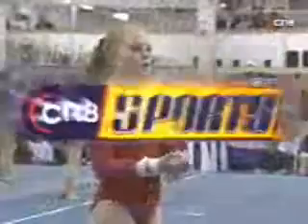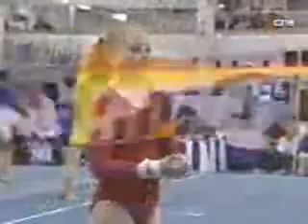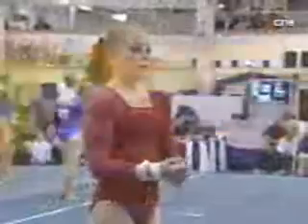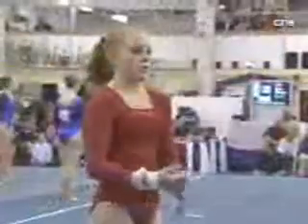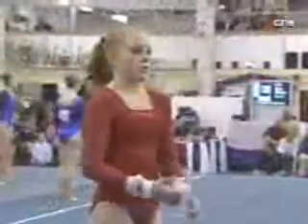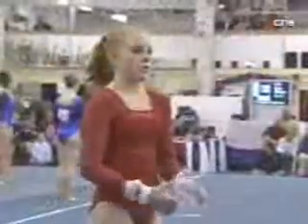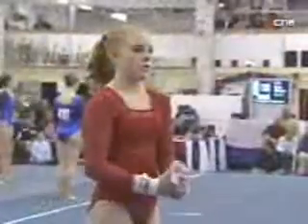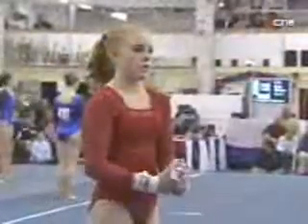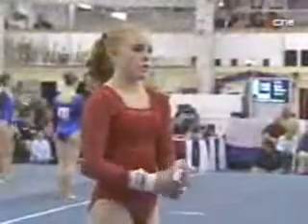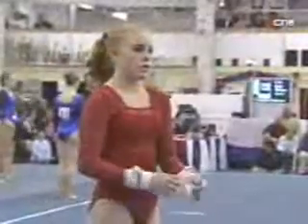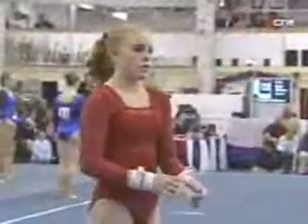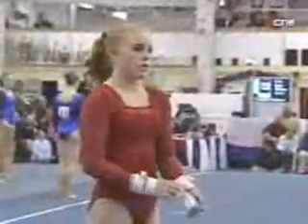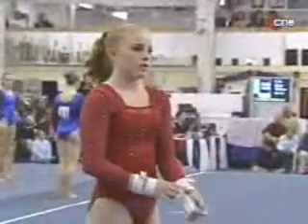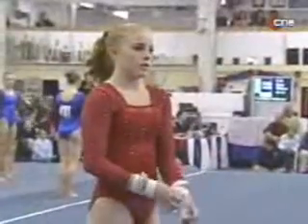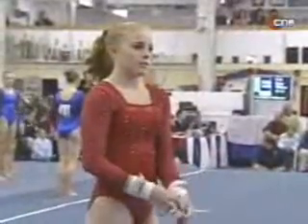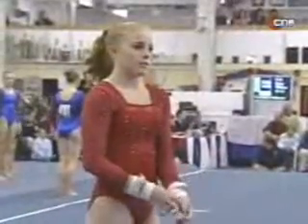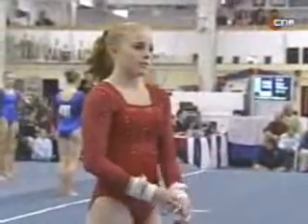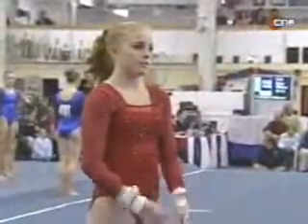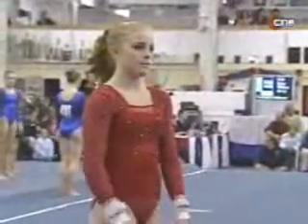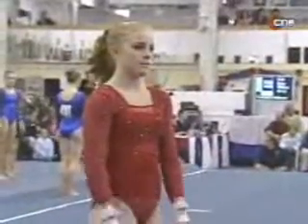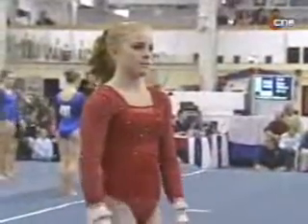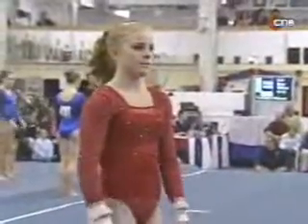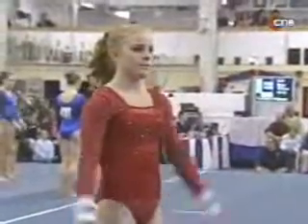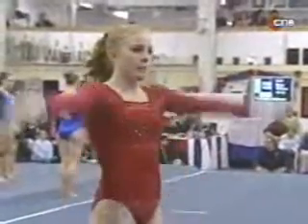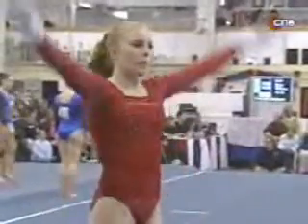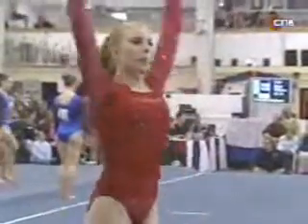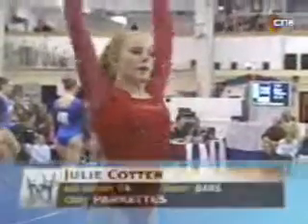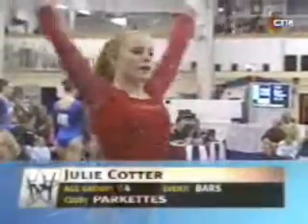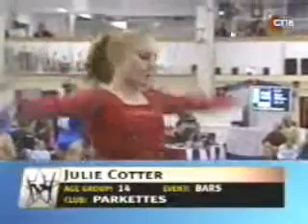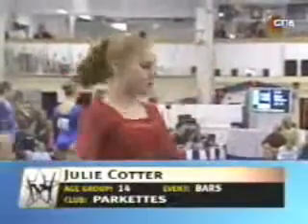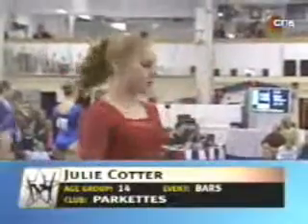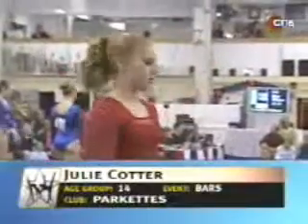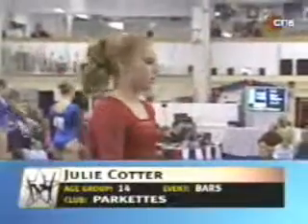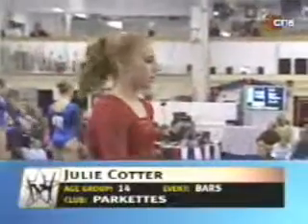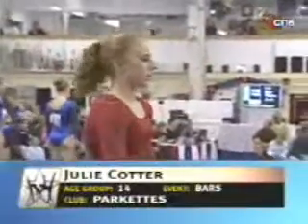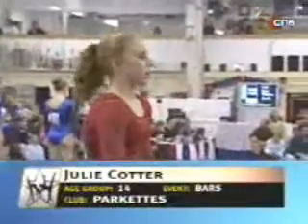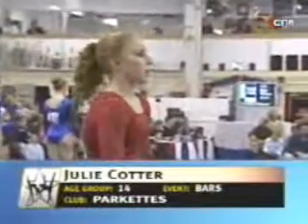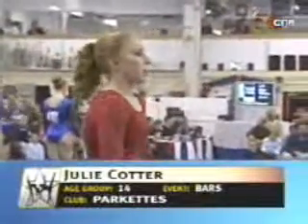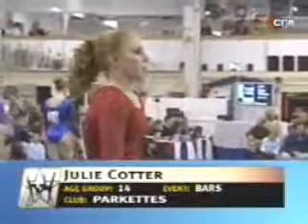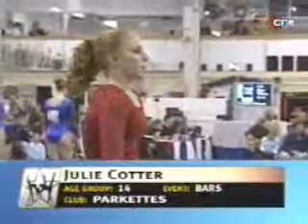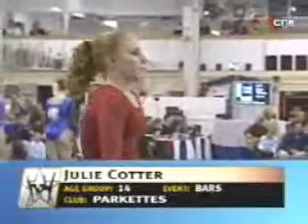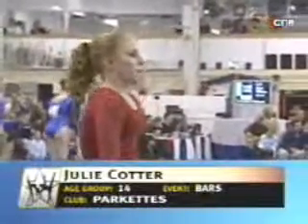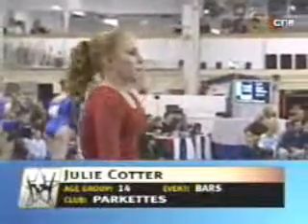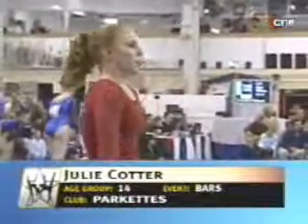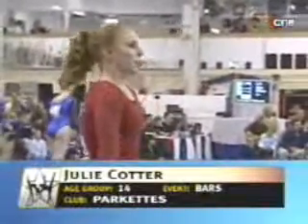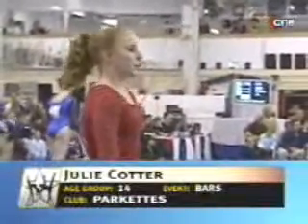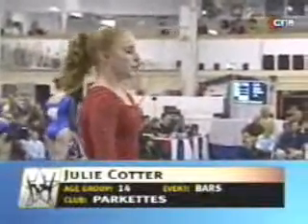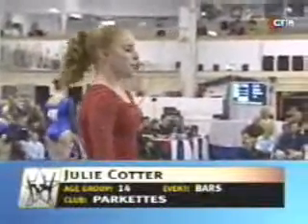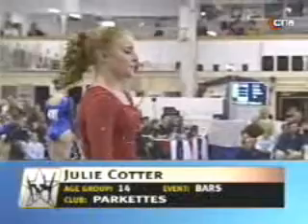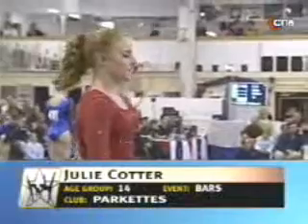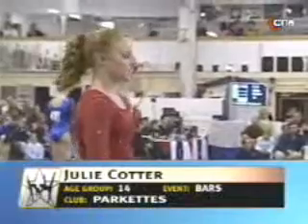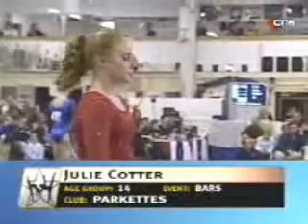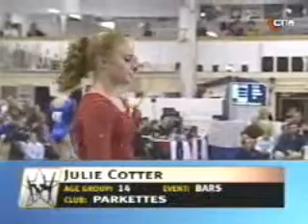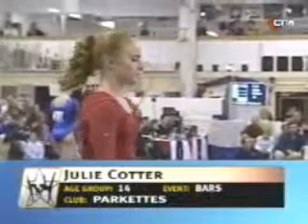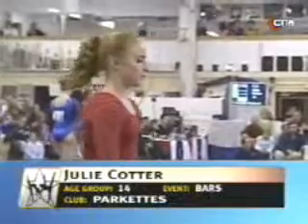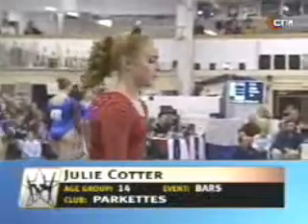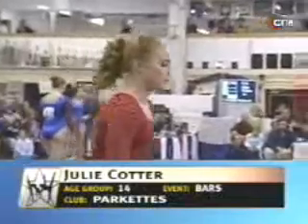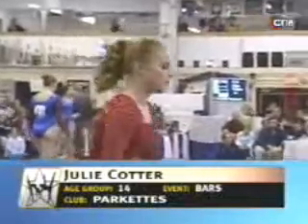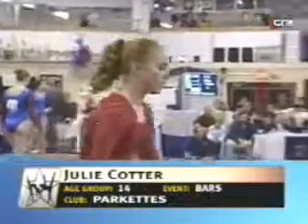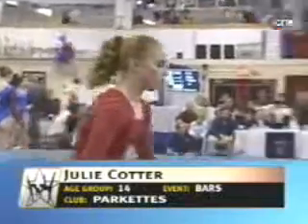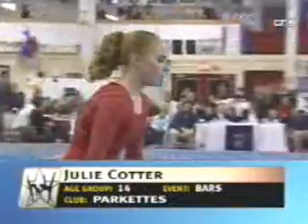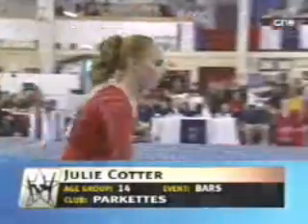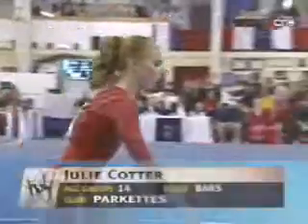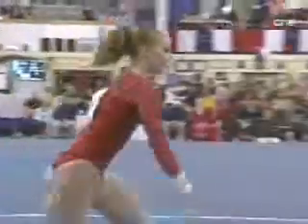Julie Cotter, who performs for the Parkettes in the 14-year-old division, her turn on the bars.